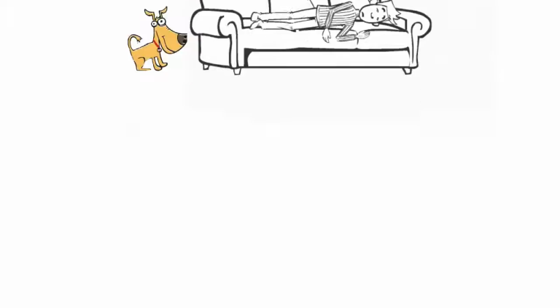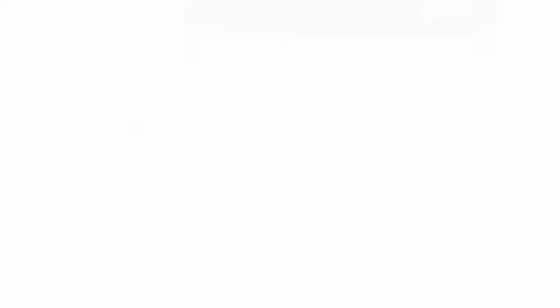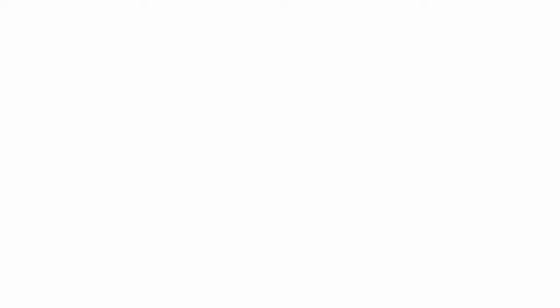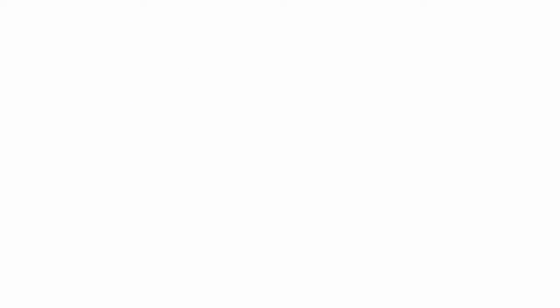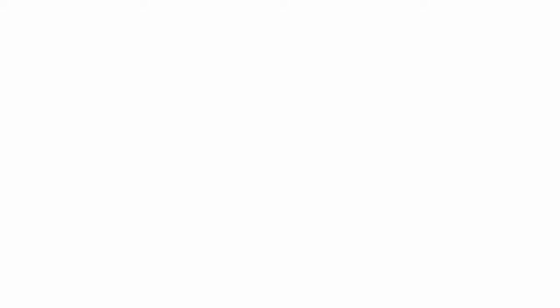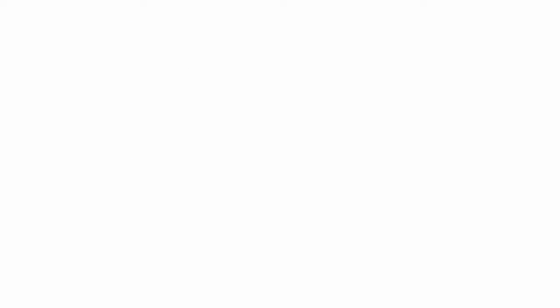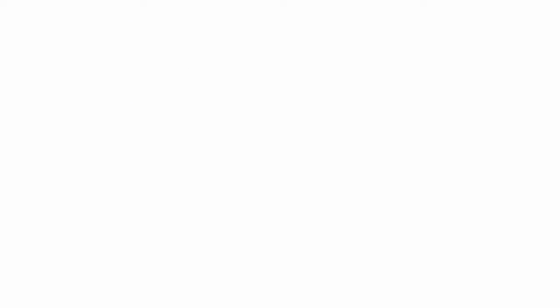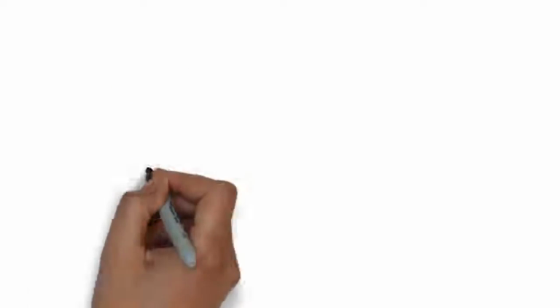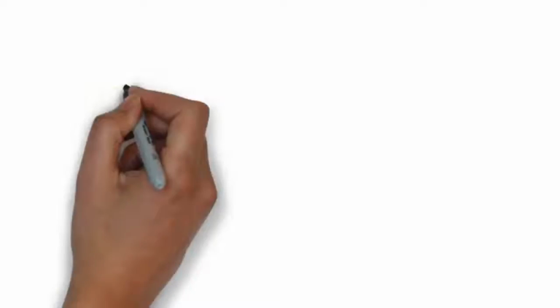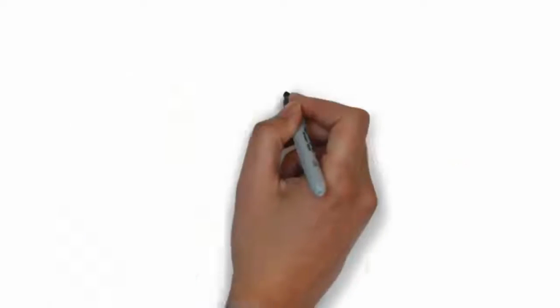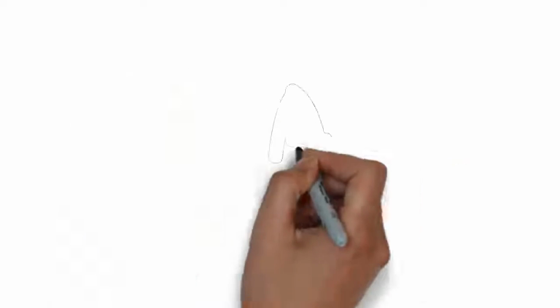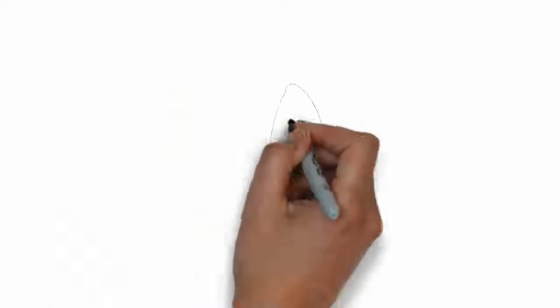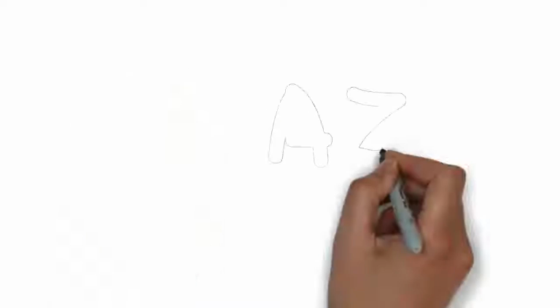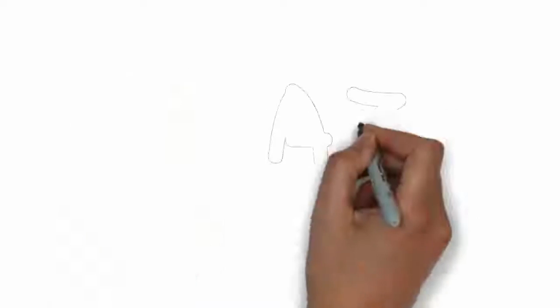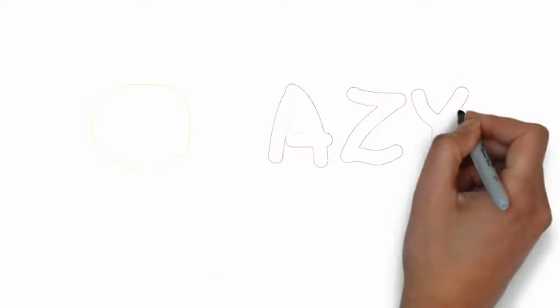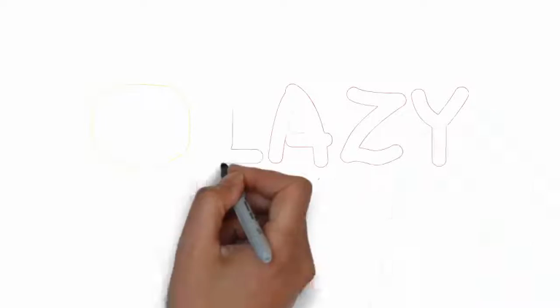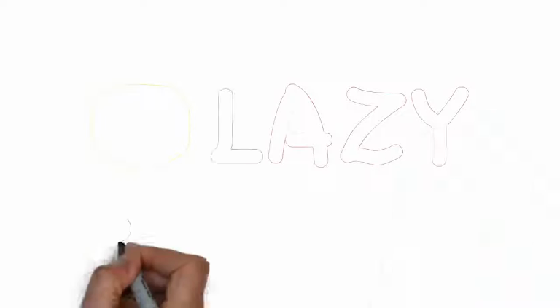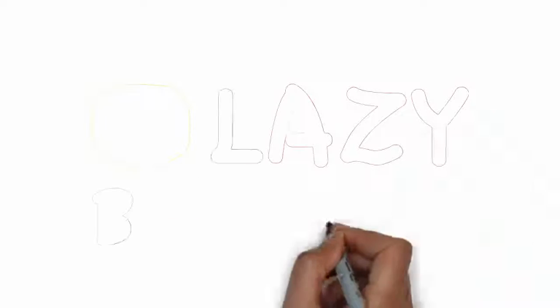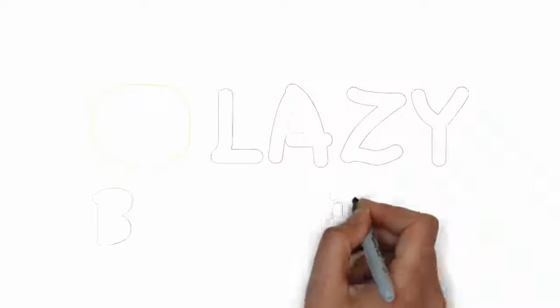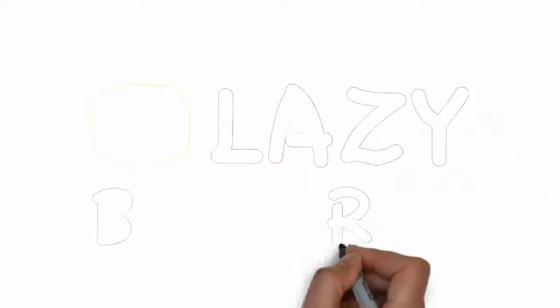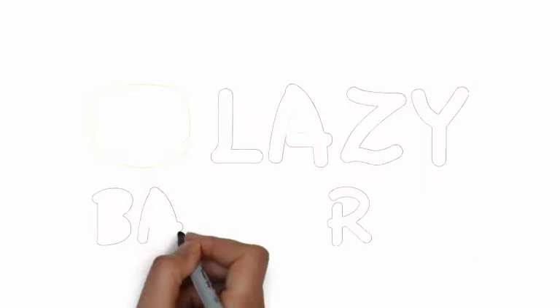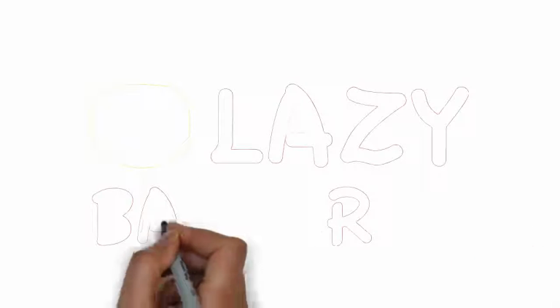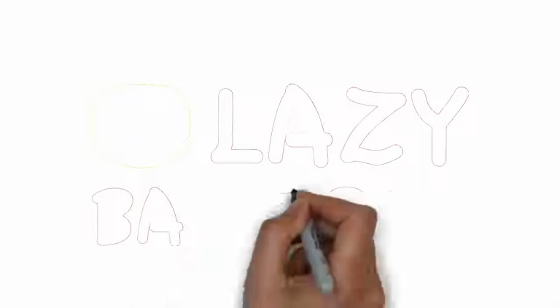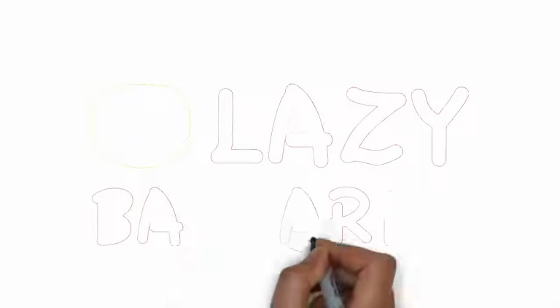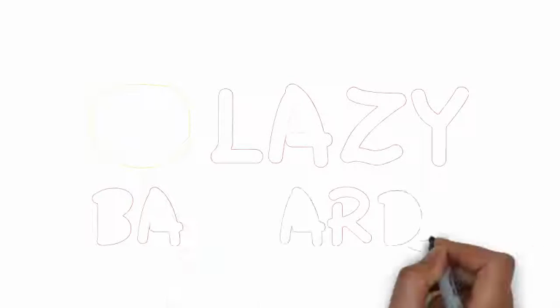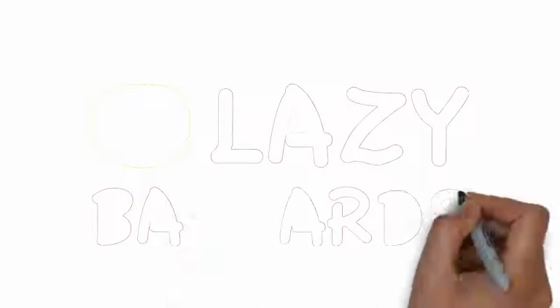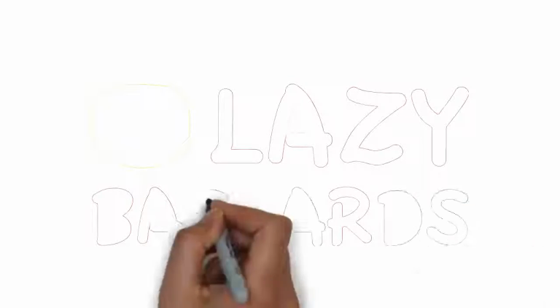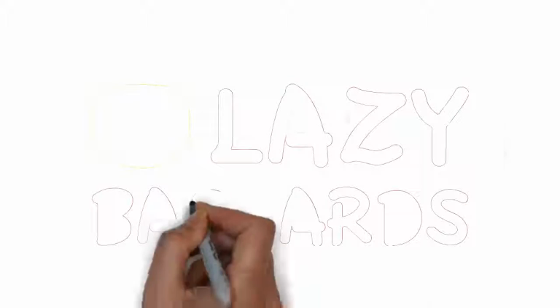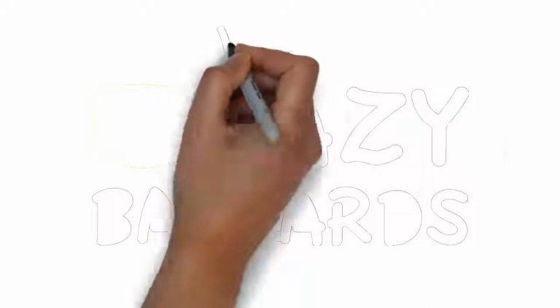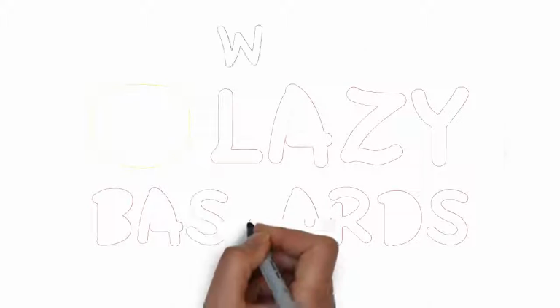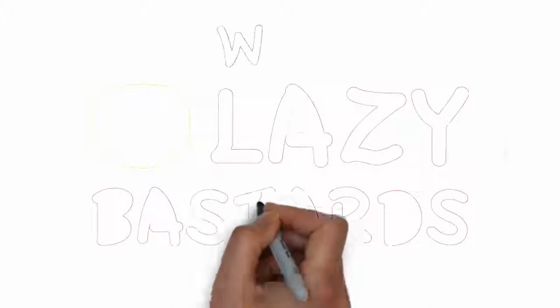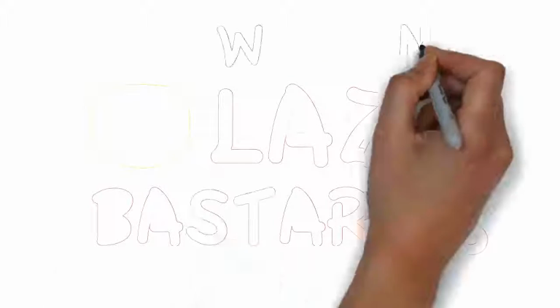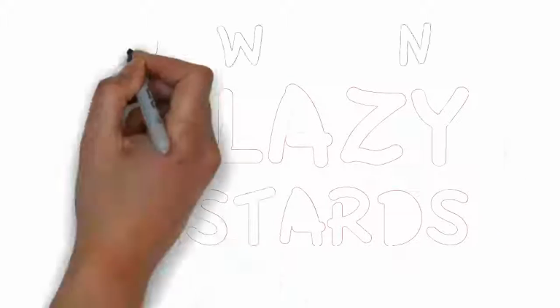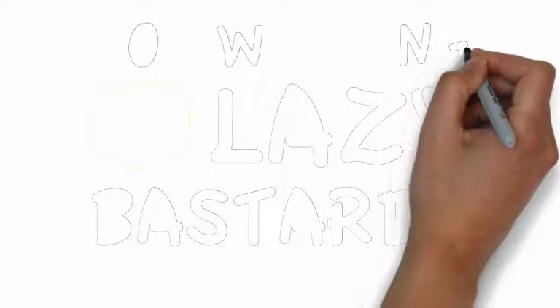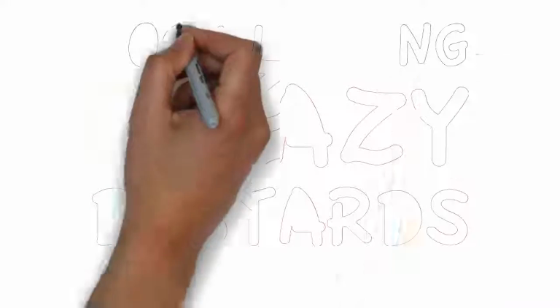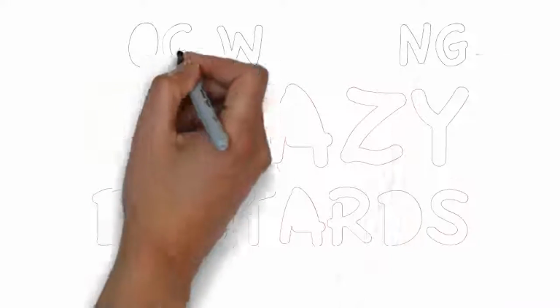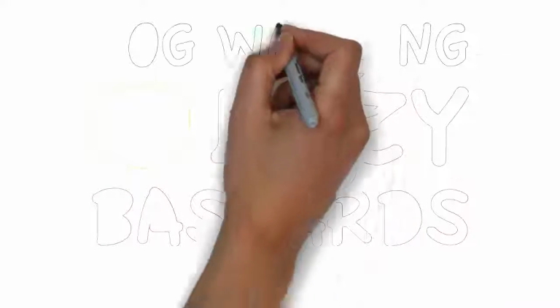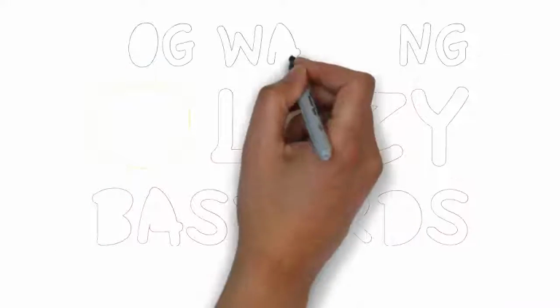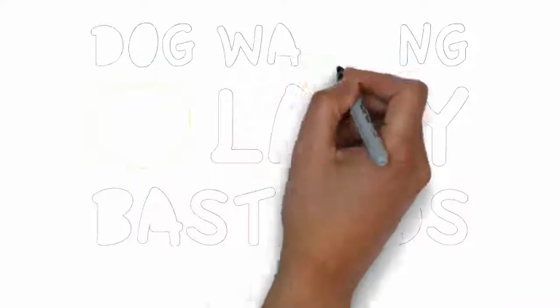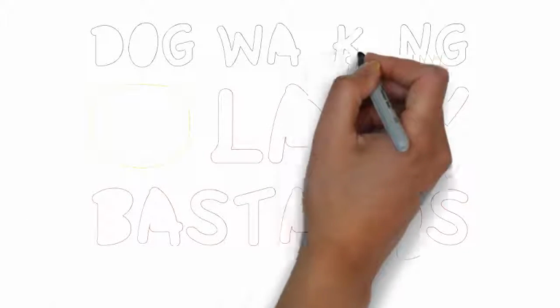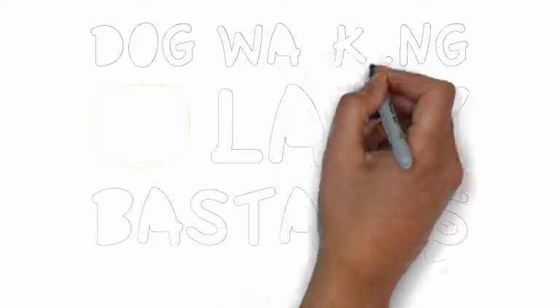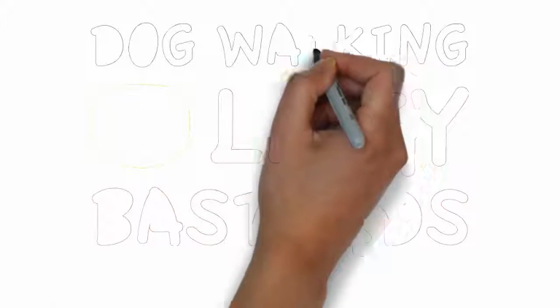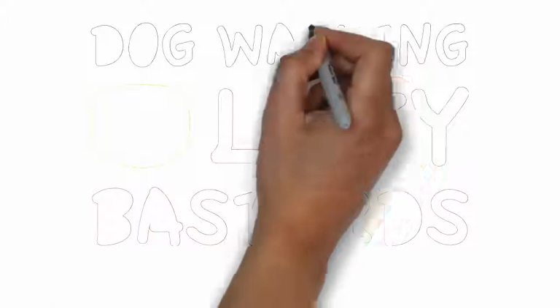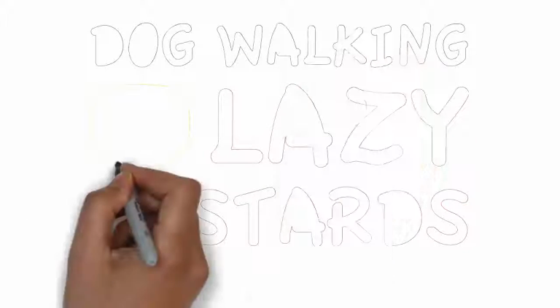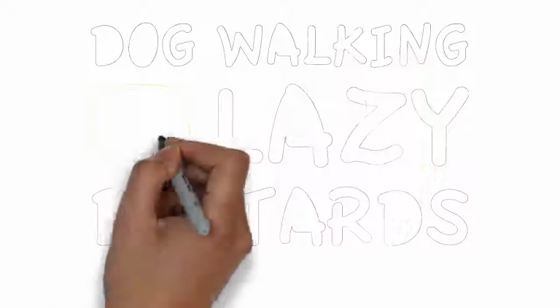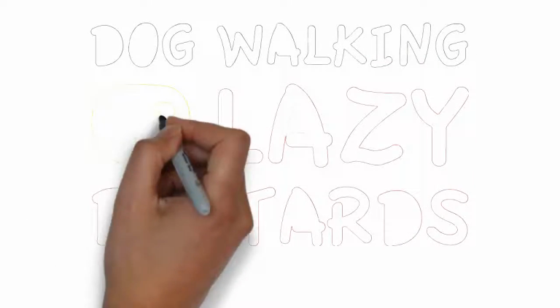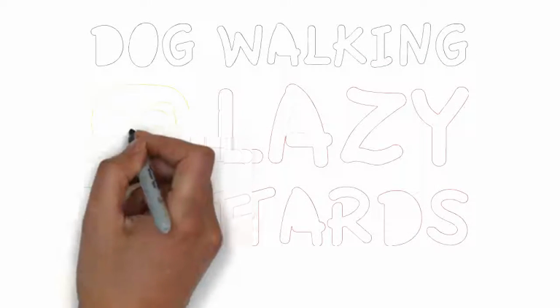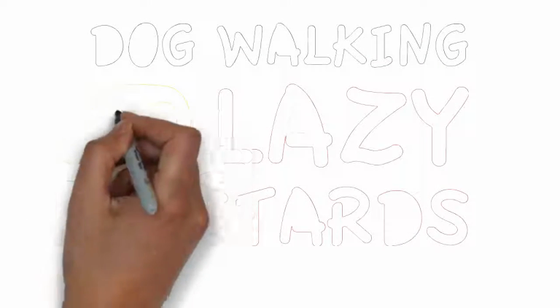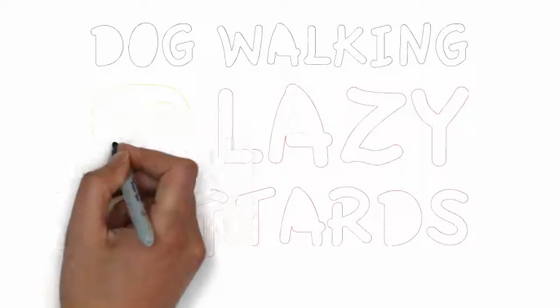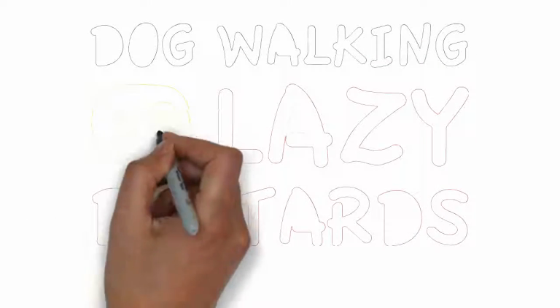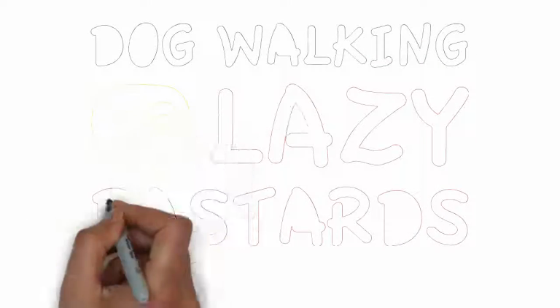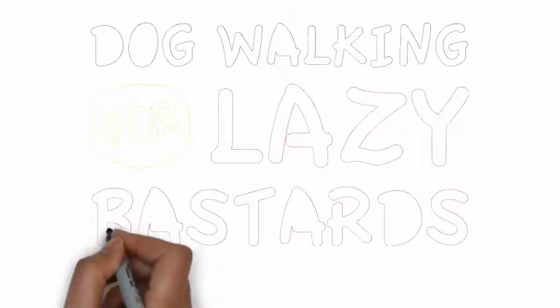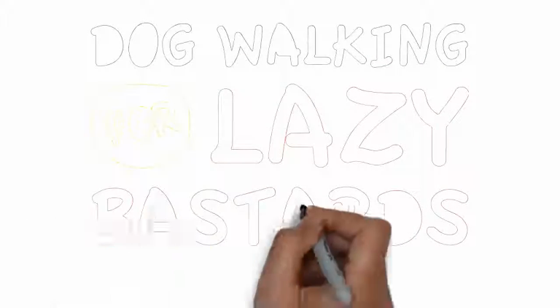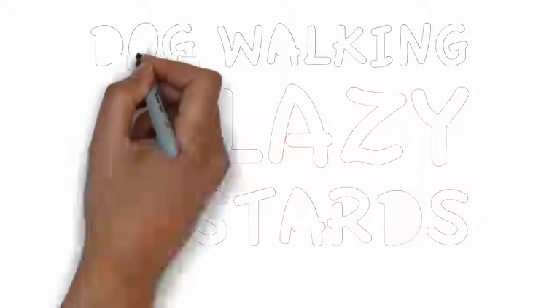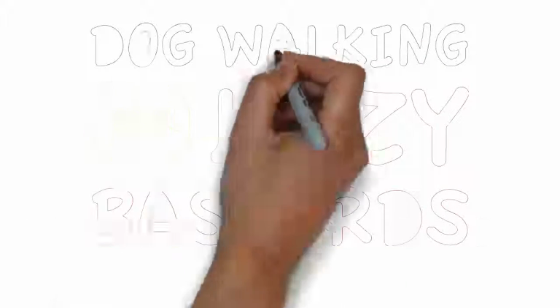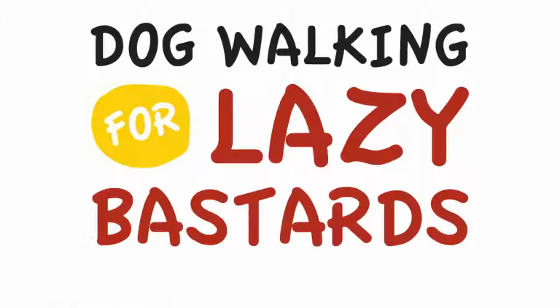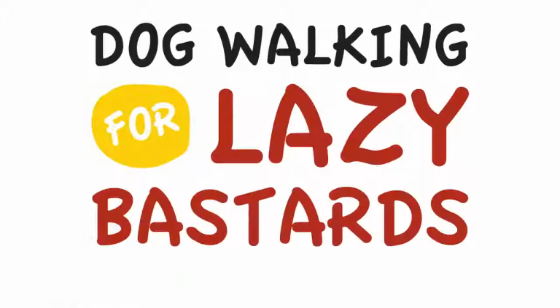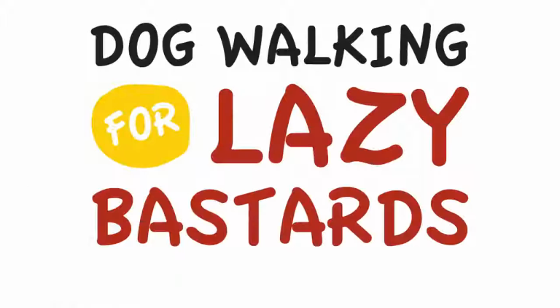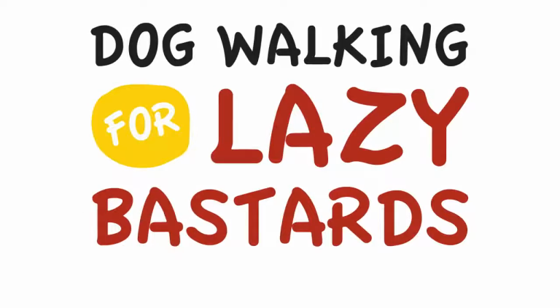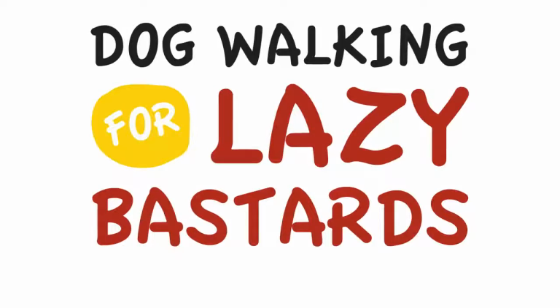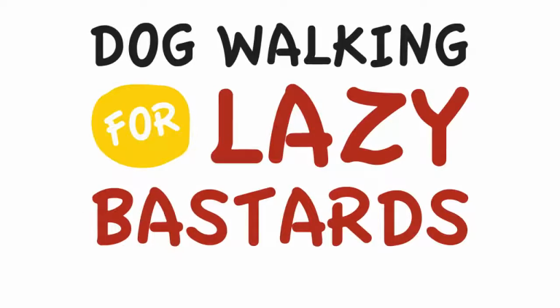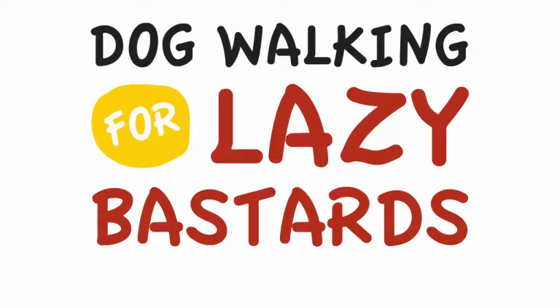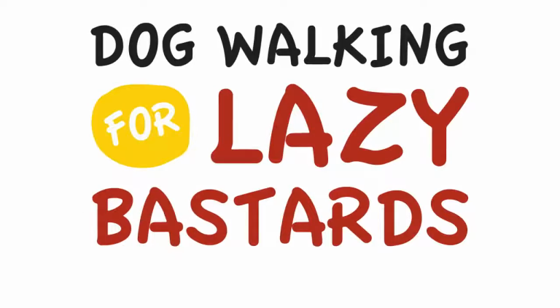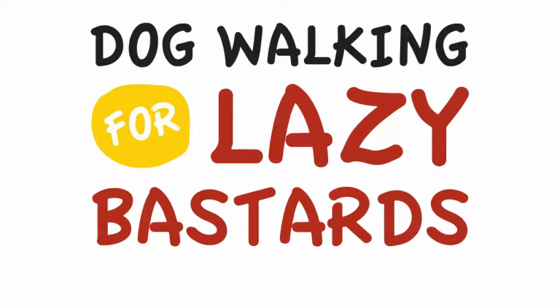Stay tuned for the conclusion of Dog Walking for Lazy Bastards.